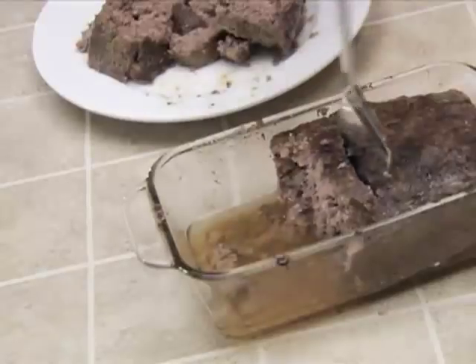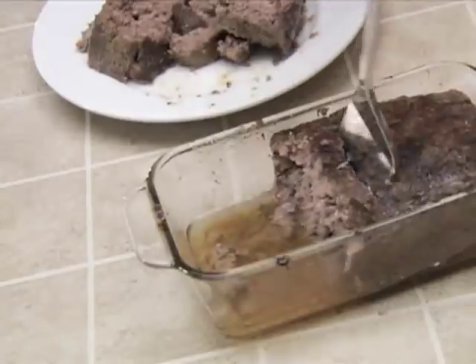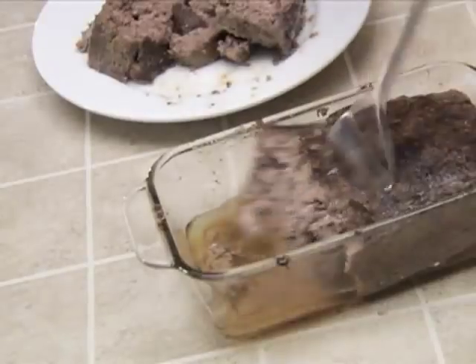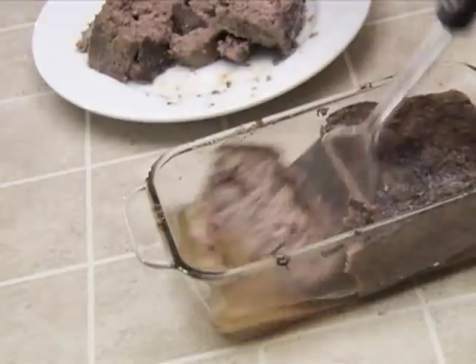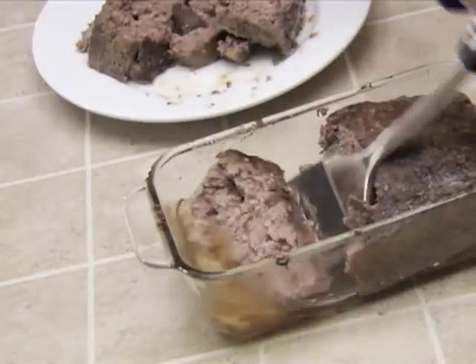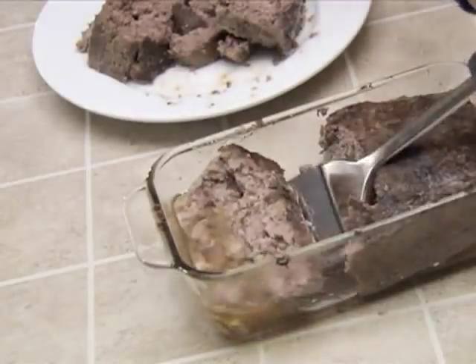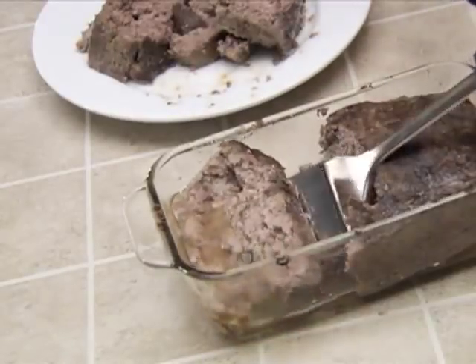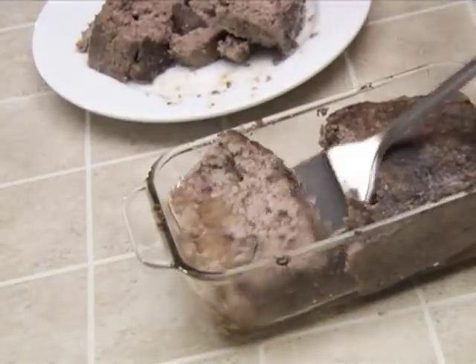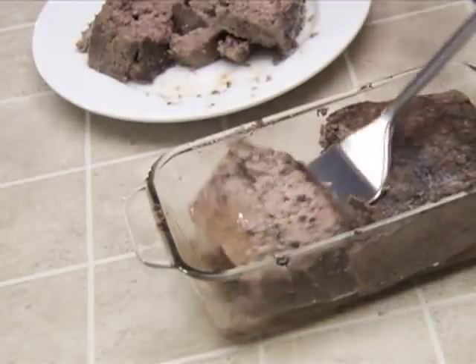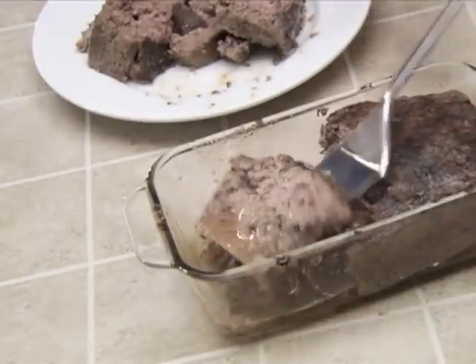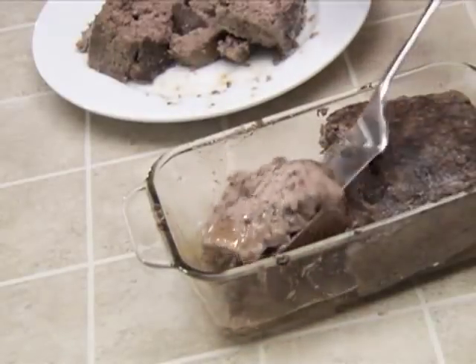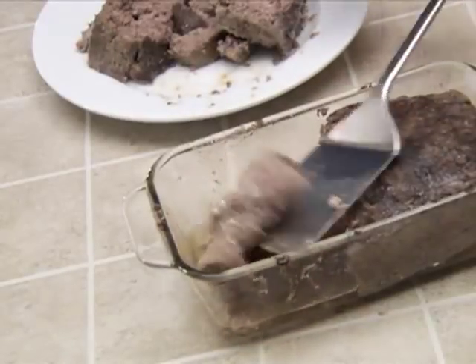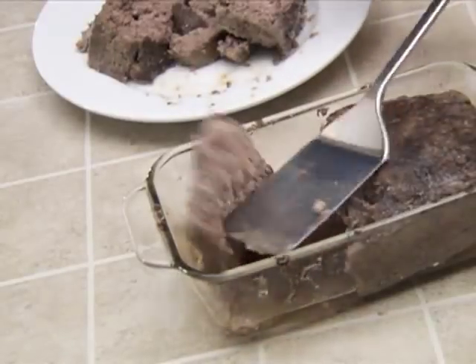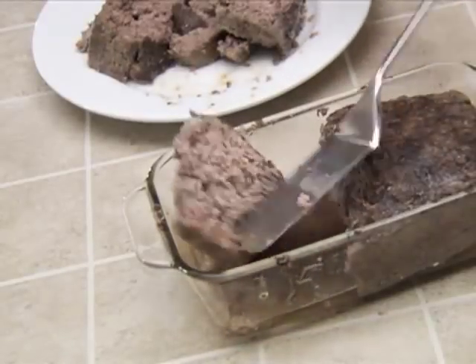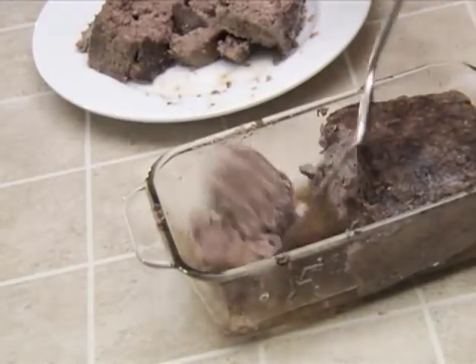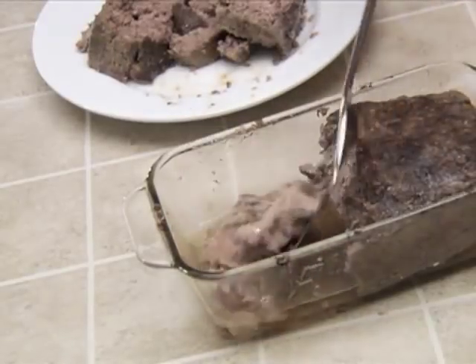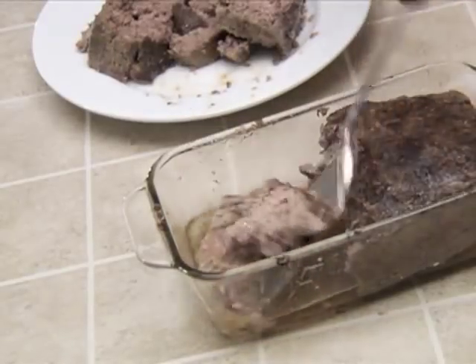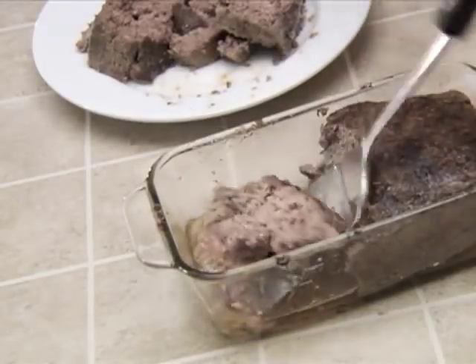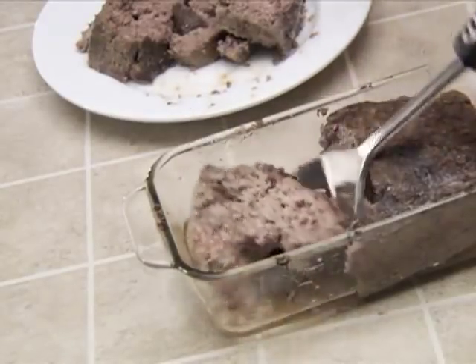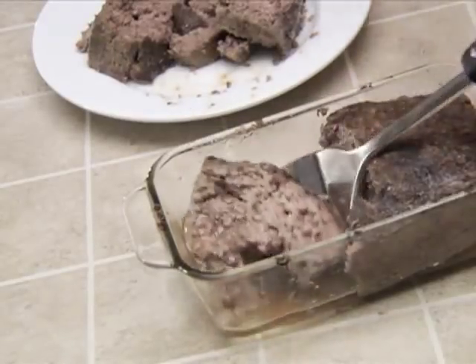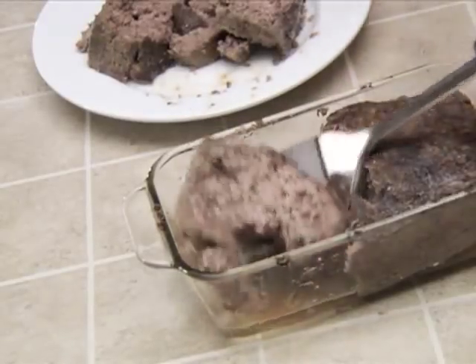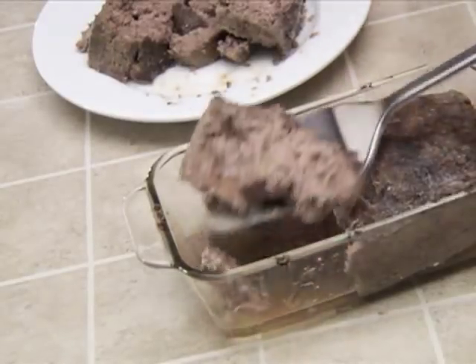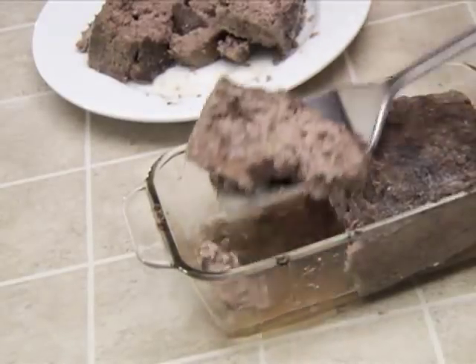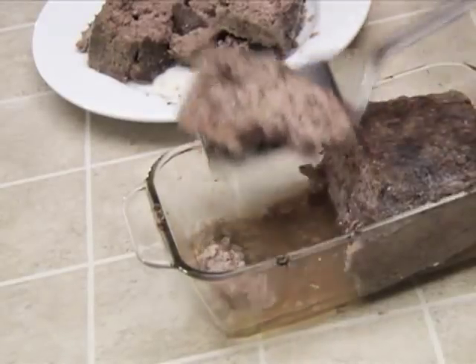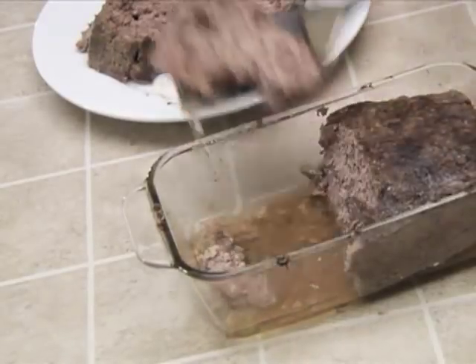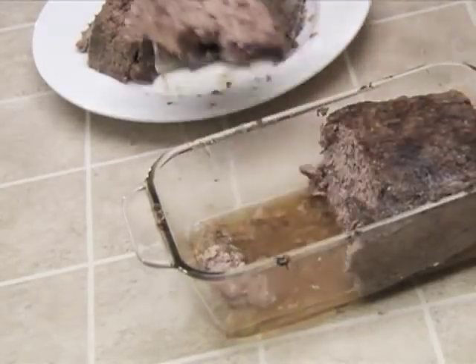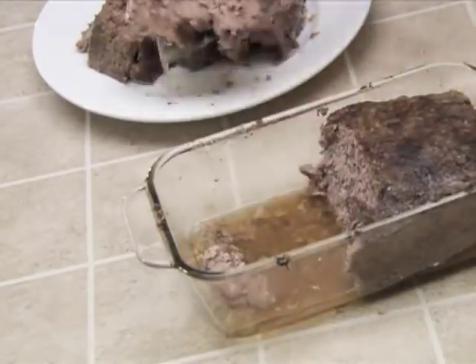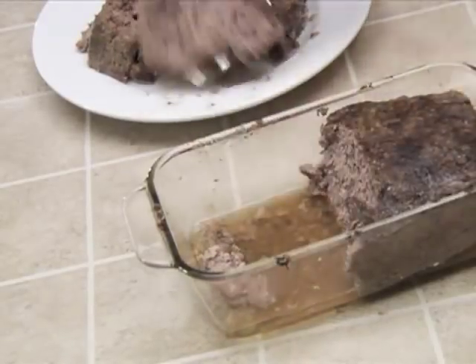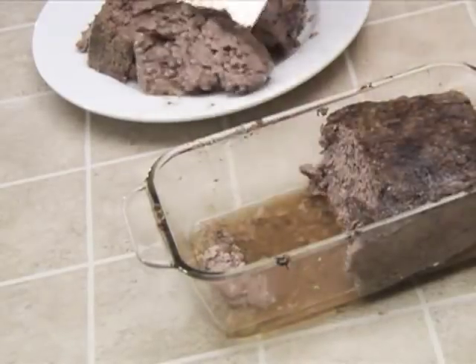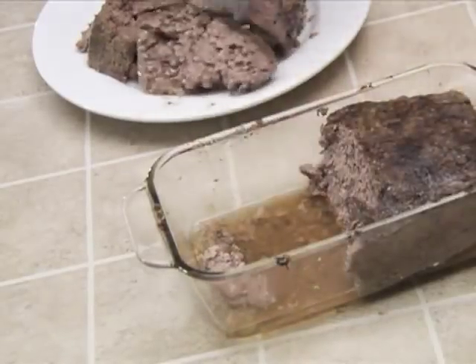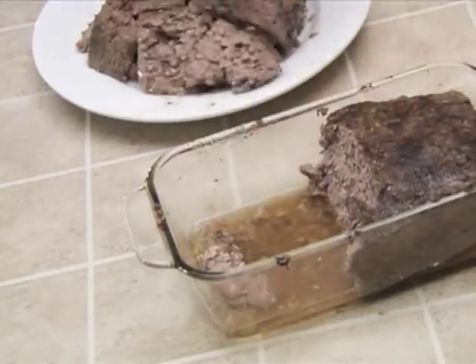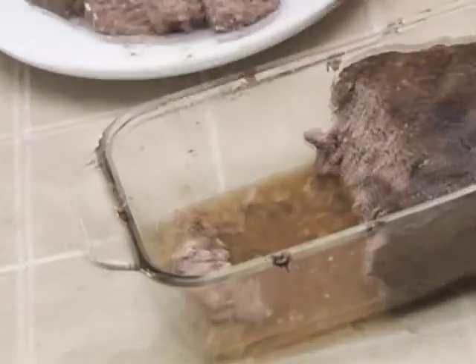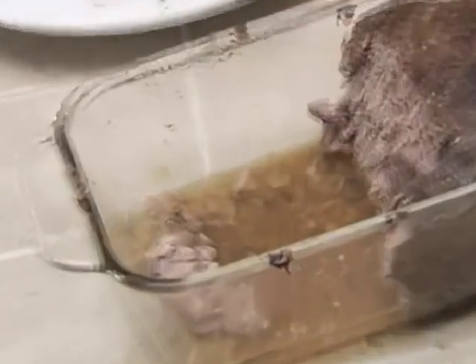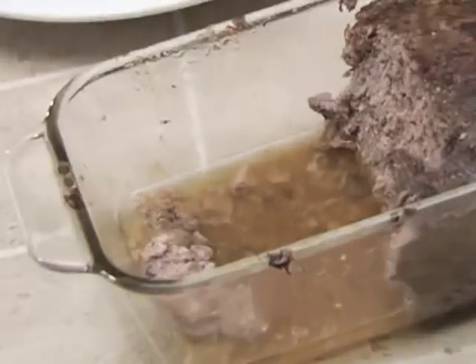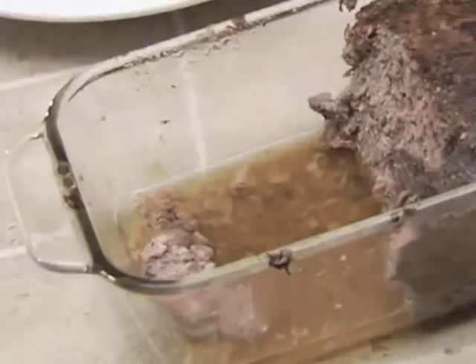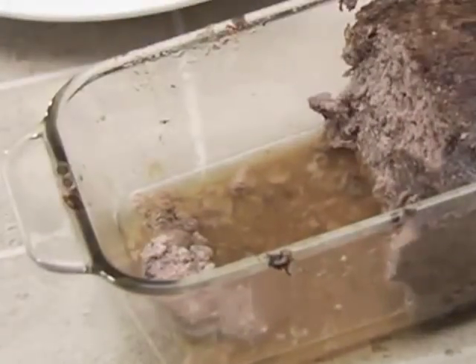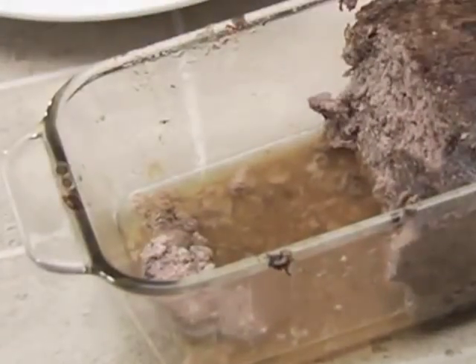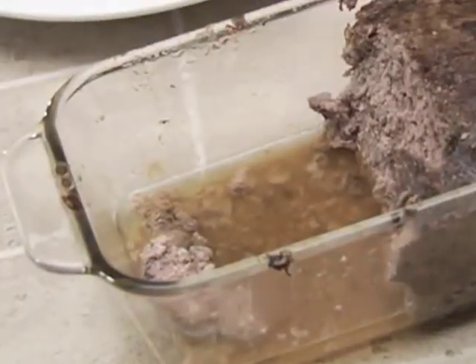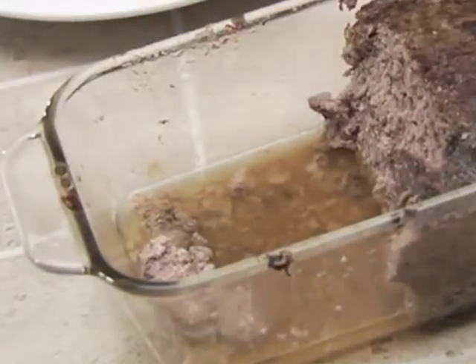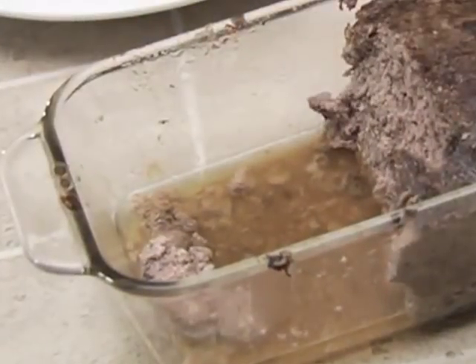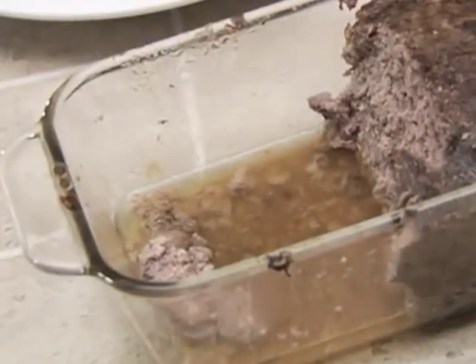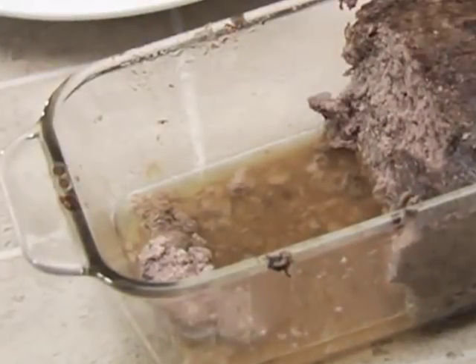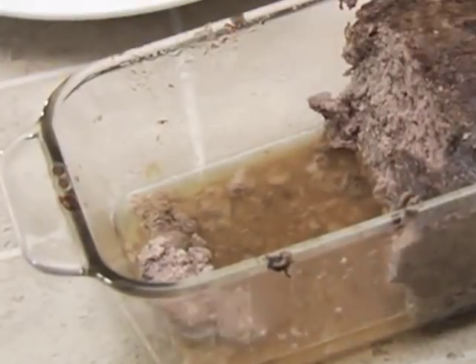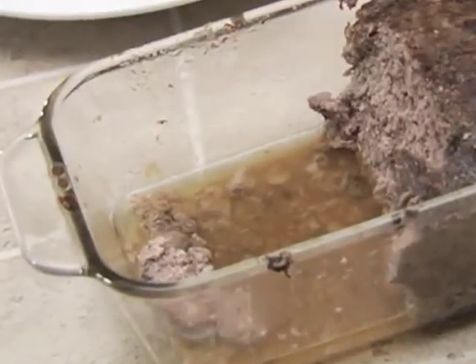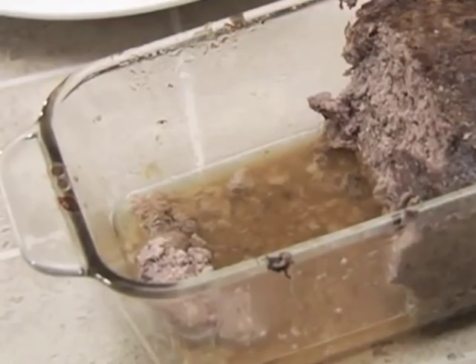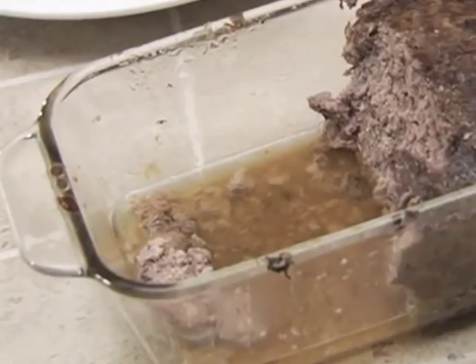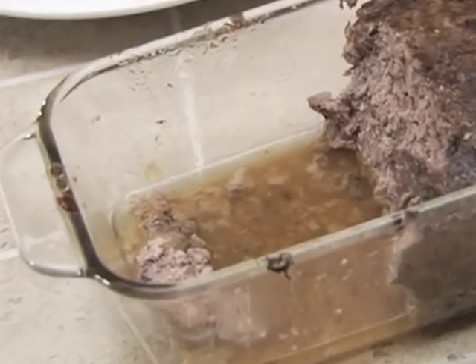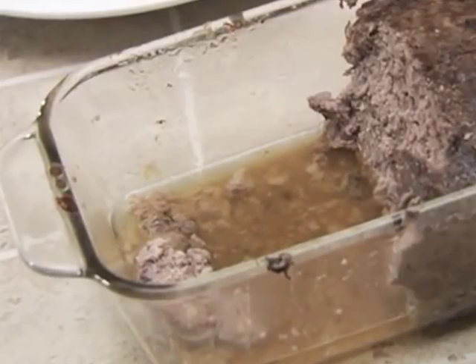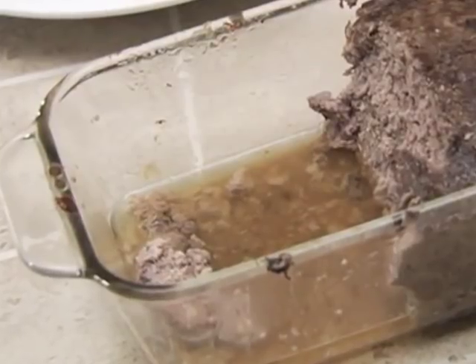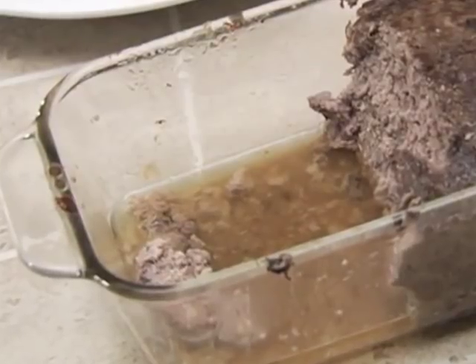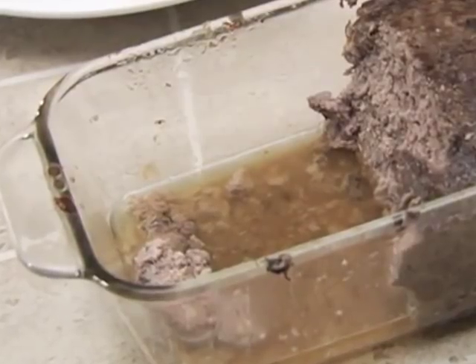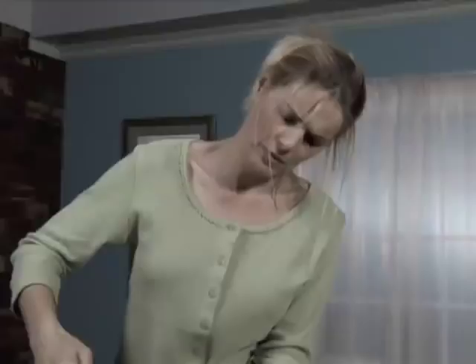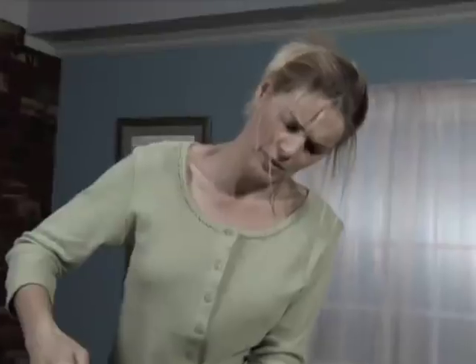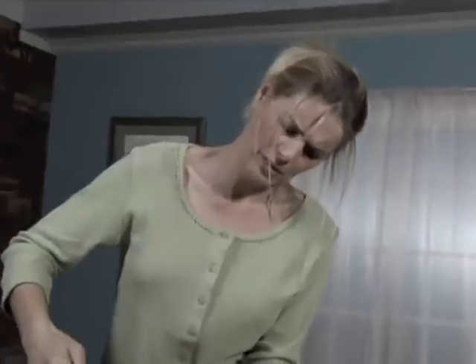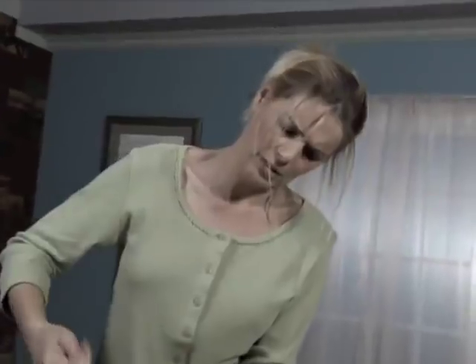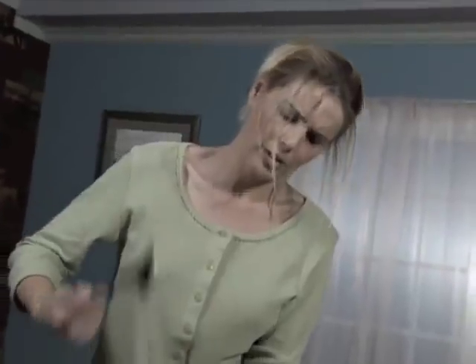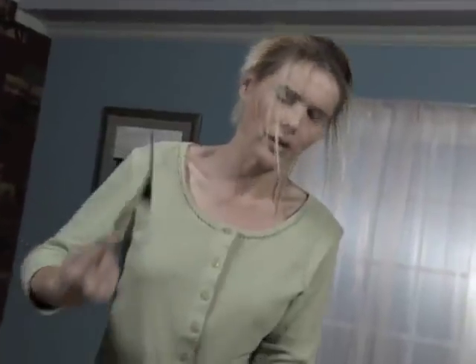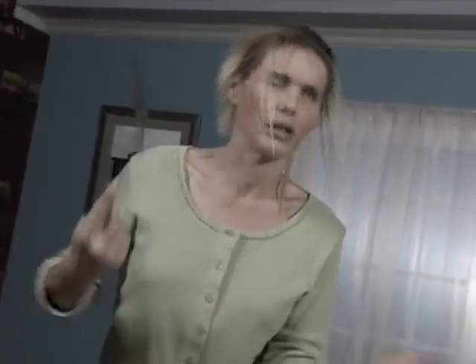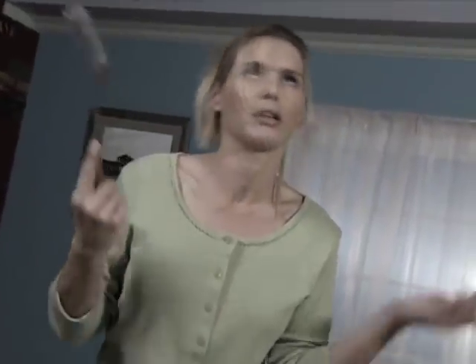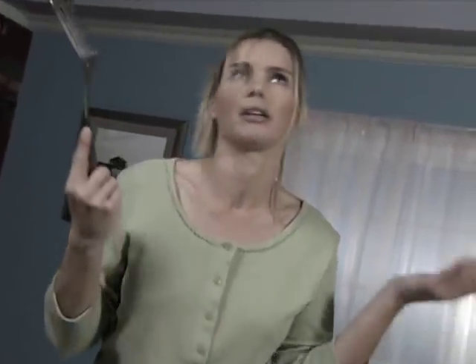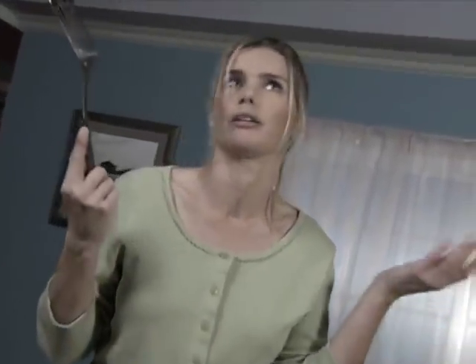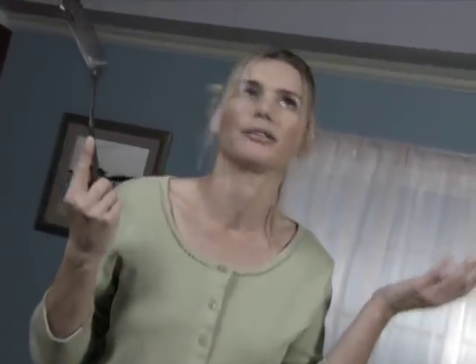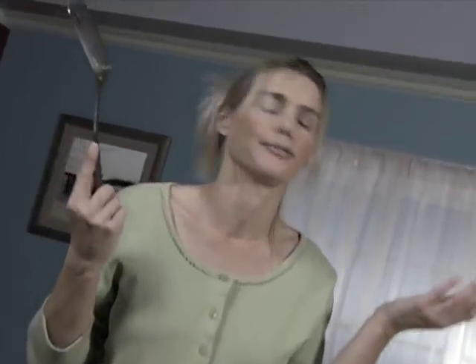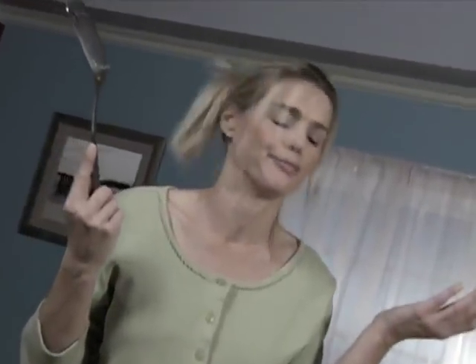Is that crumbly meatloaf a pain to serve? Do you hate all the oil, grease, and fat it cooks in? There's got to be a better way.